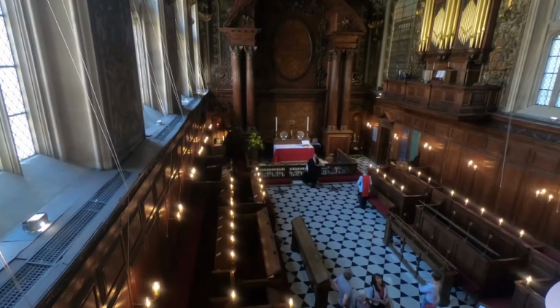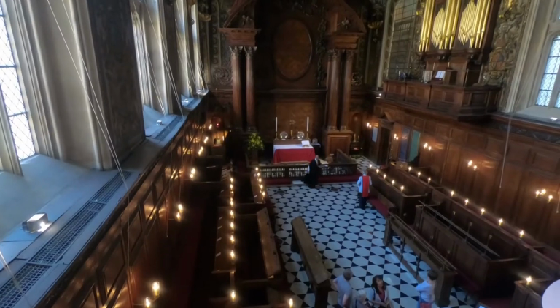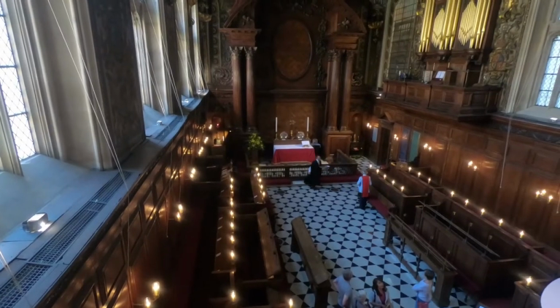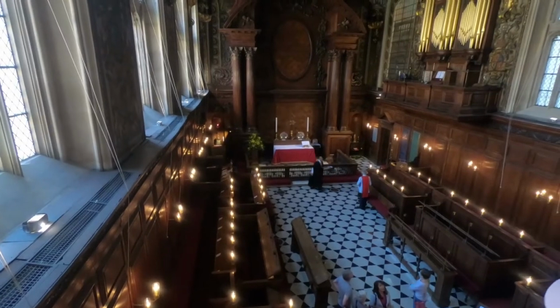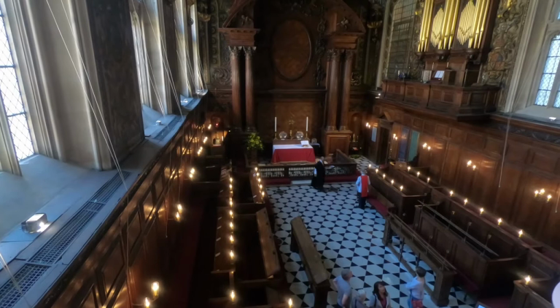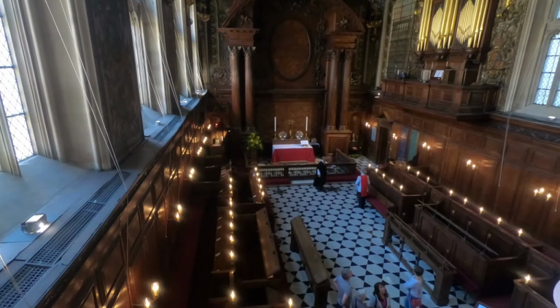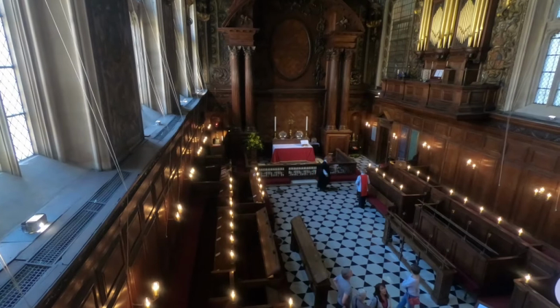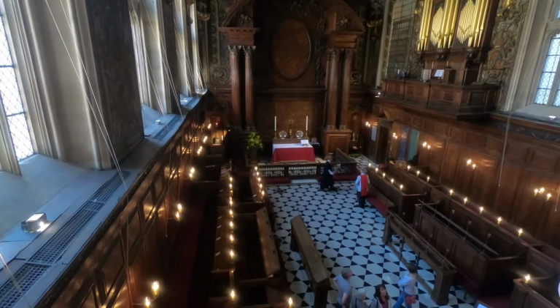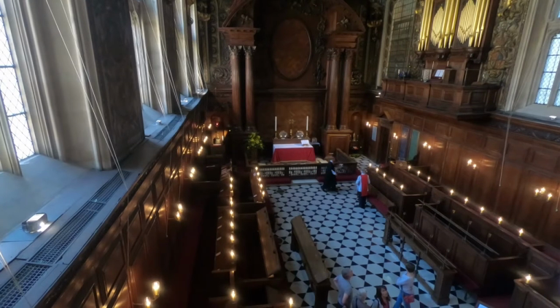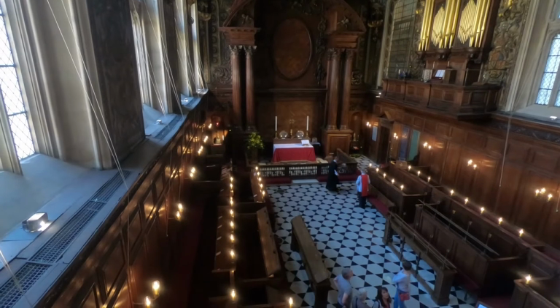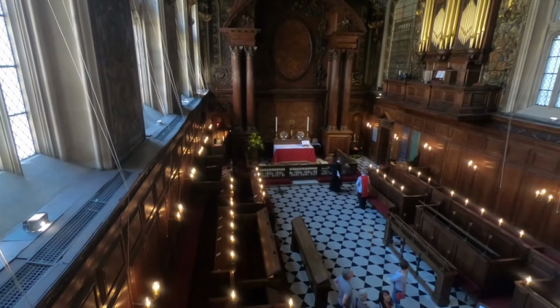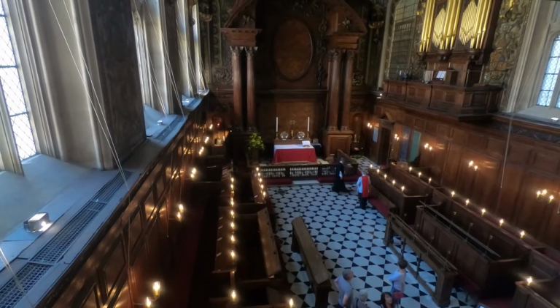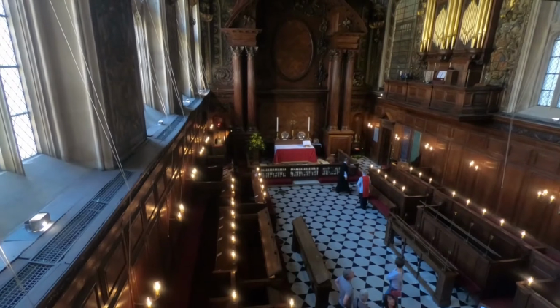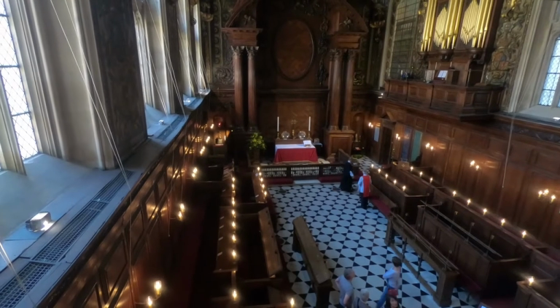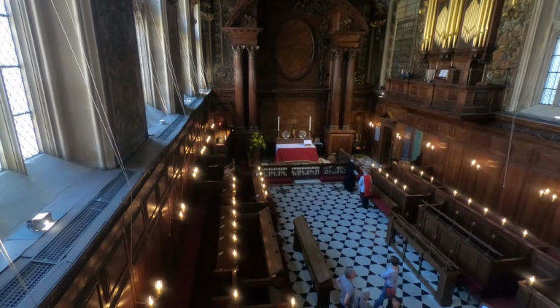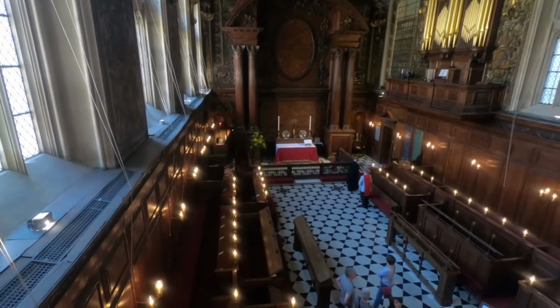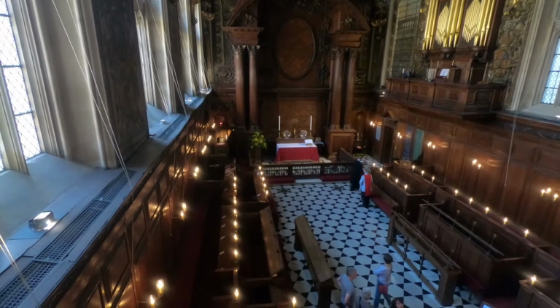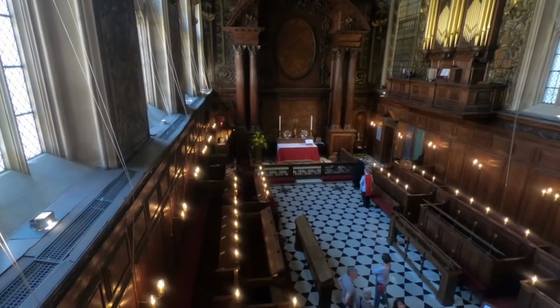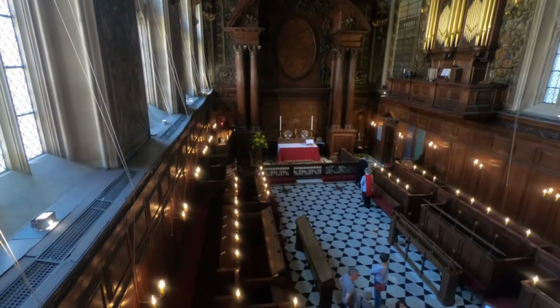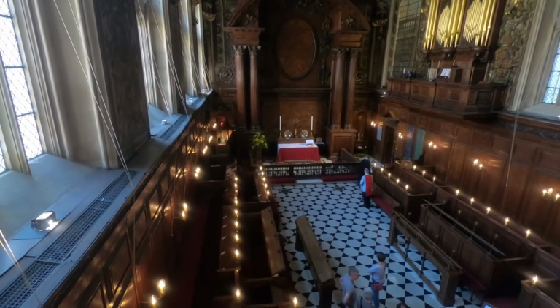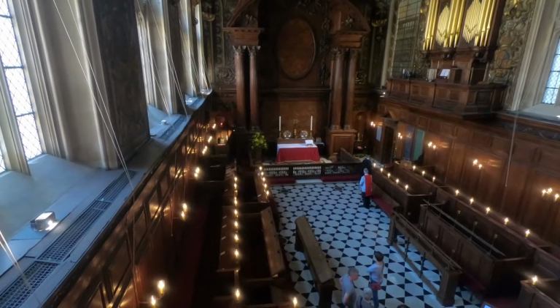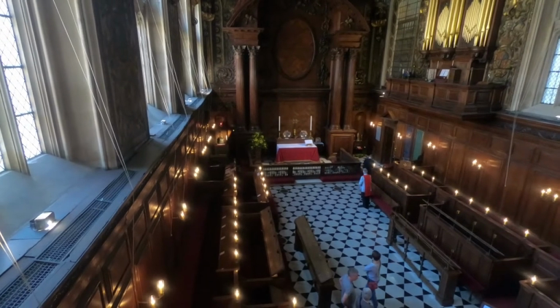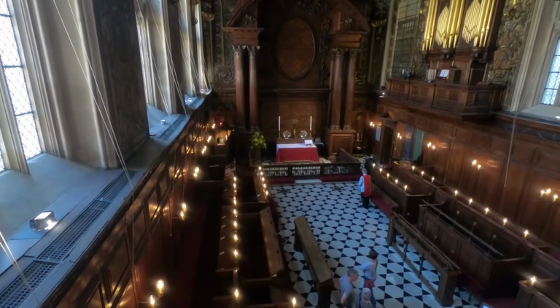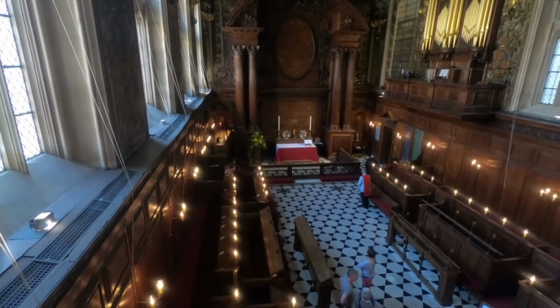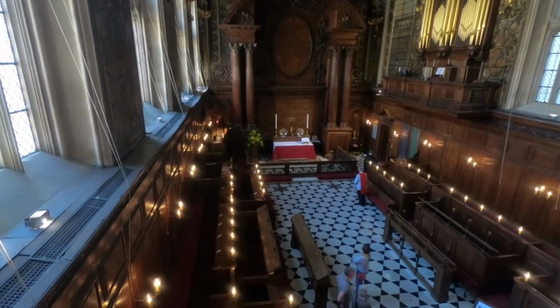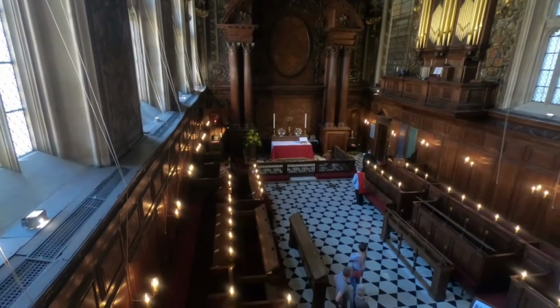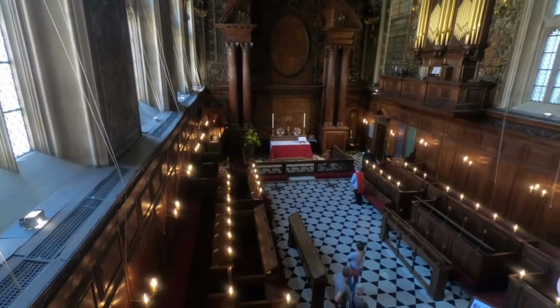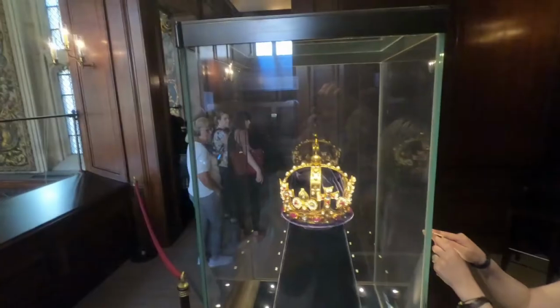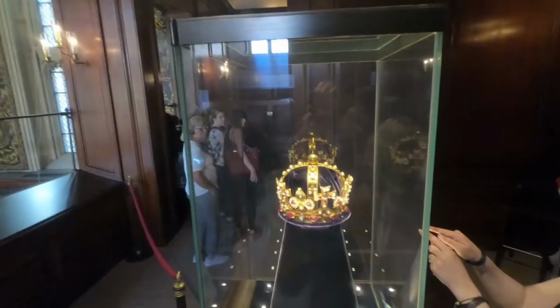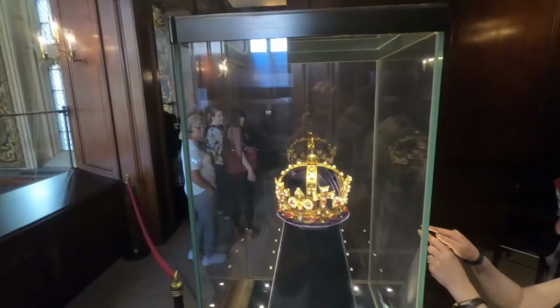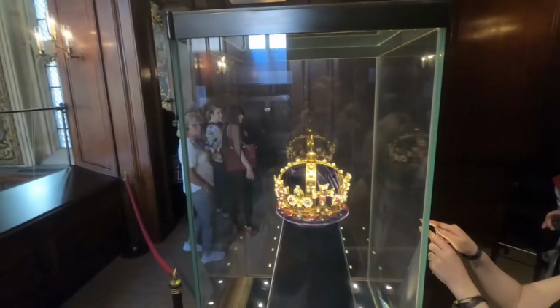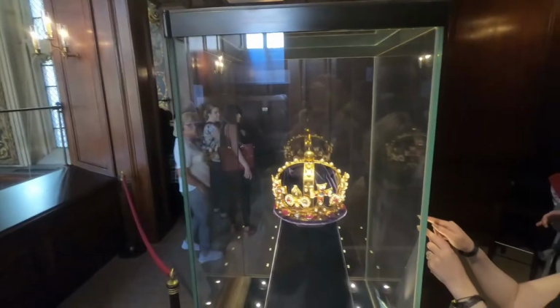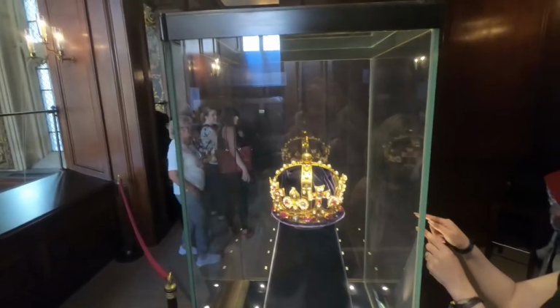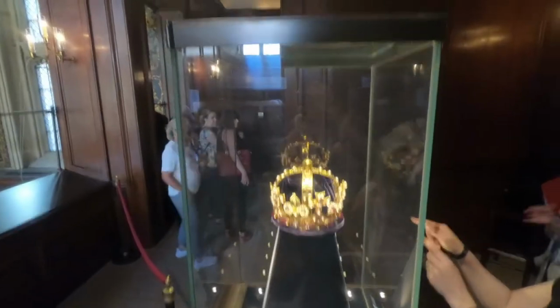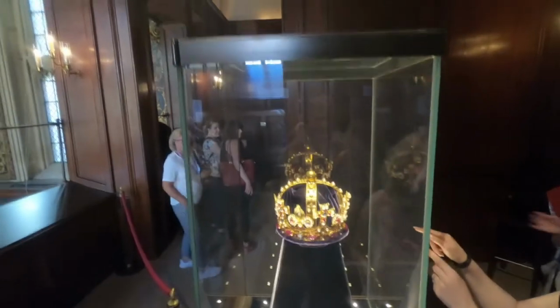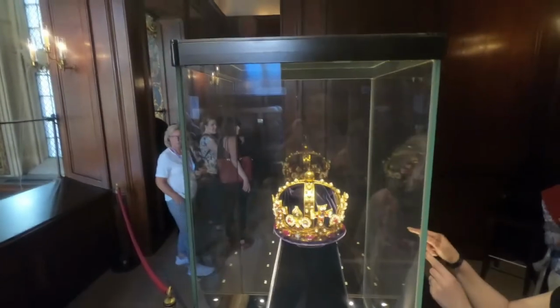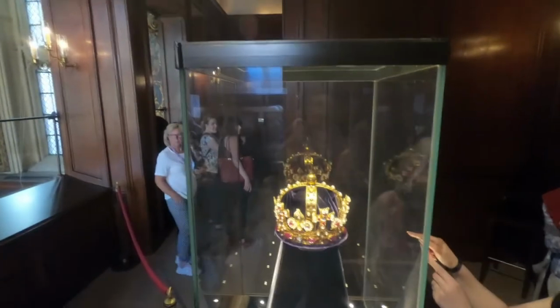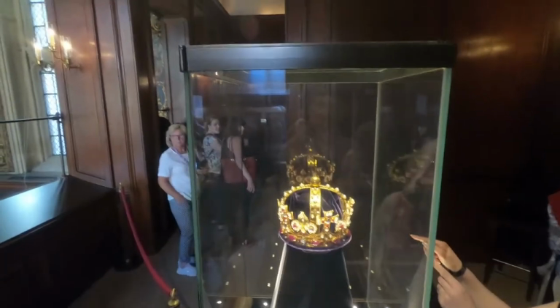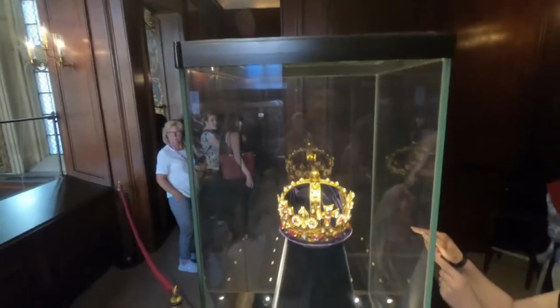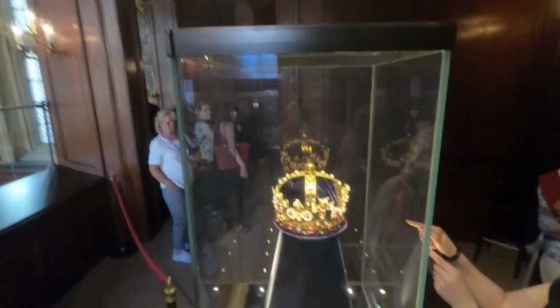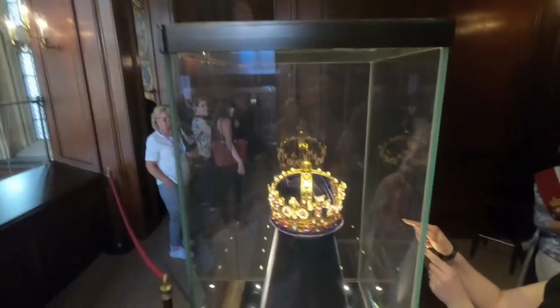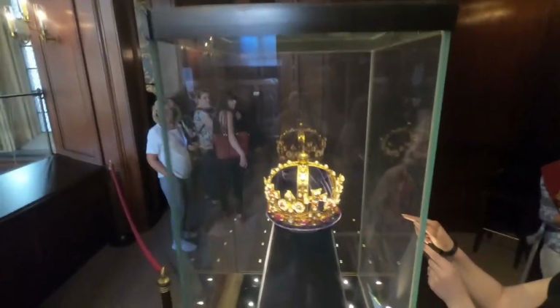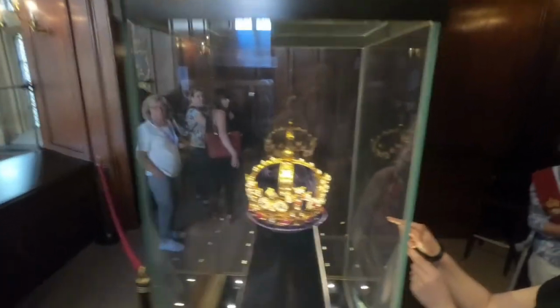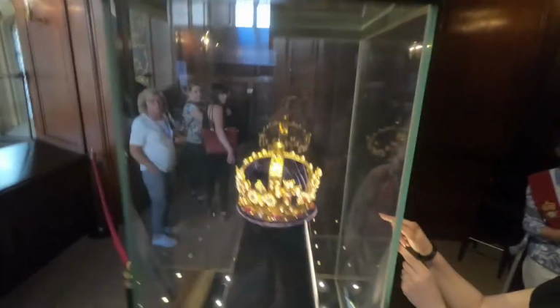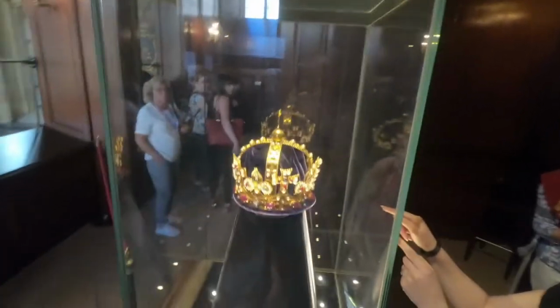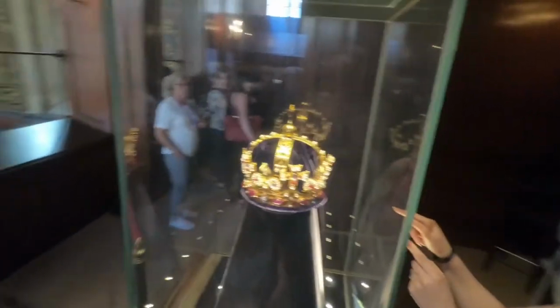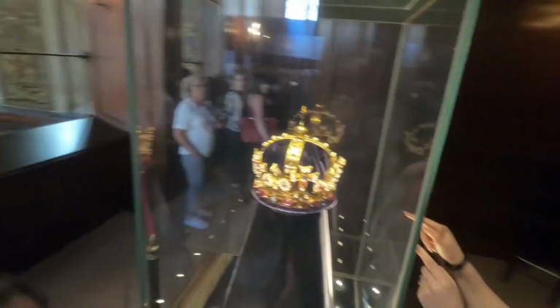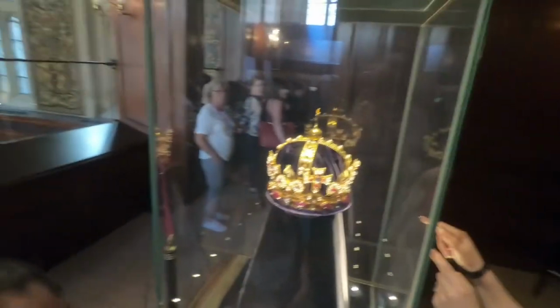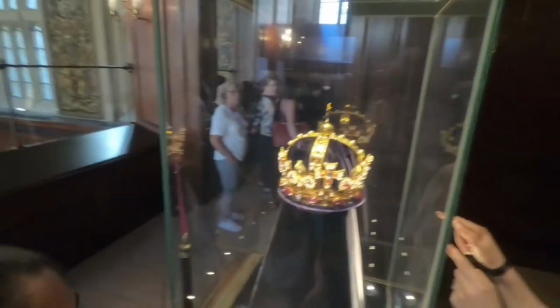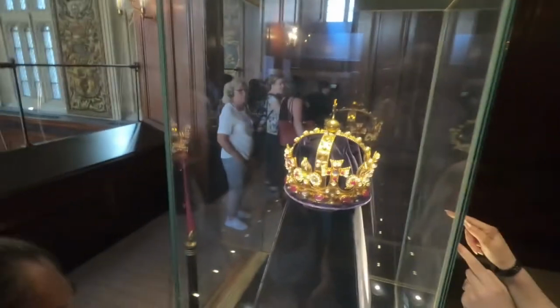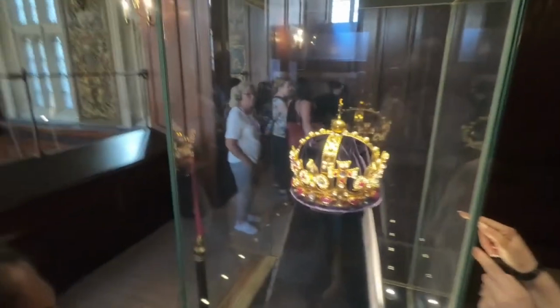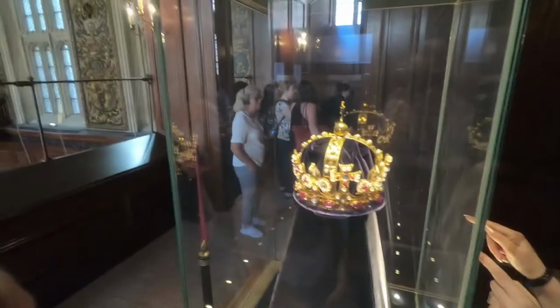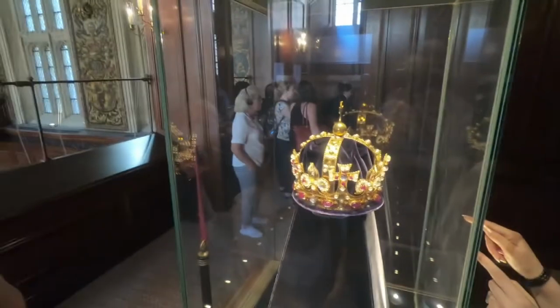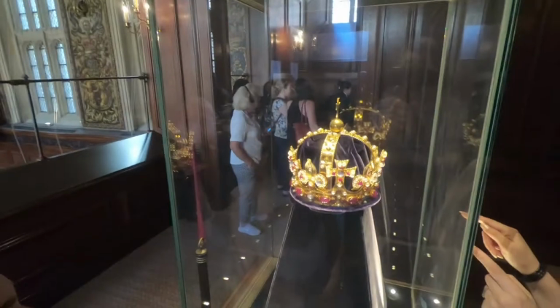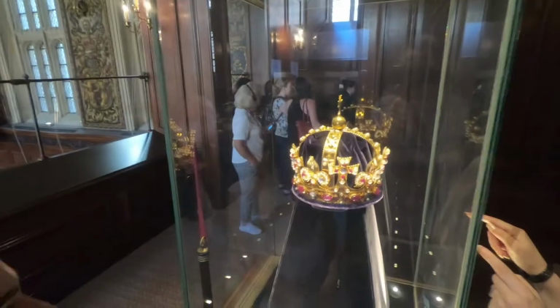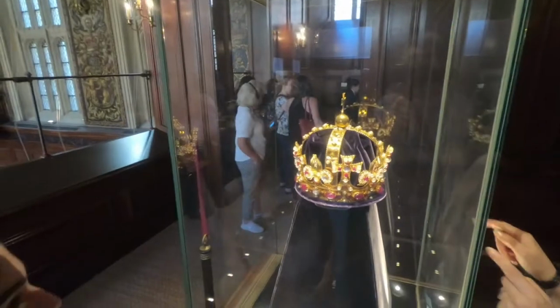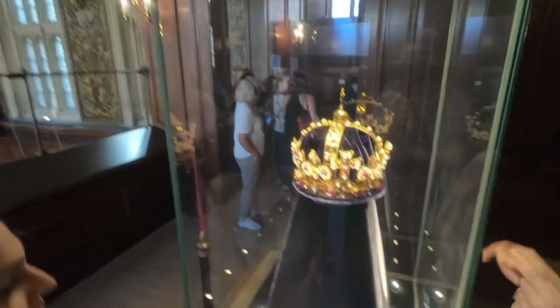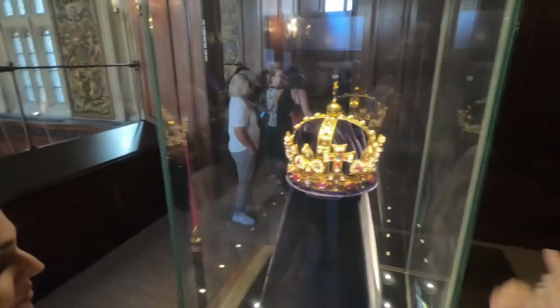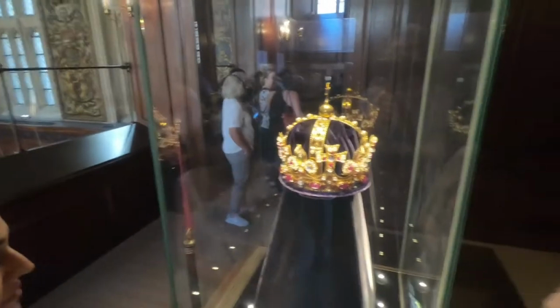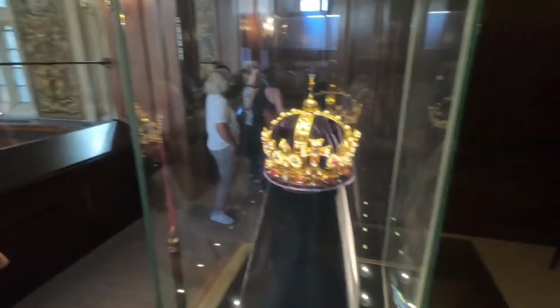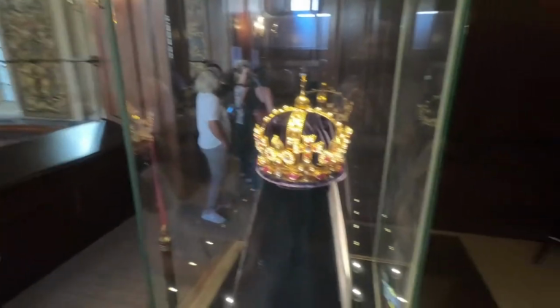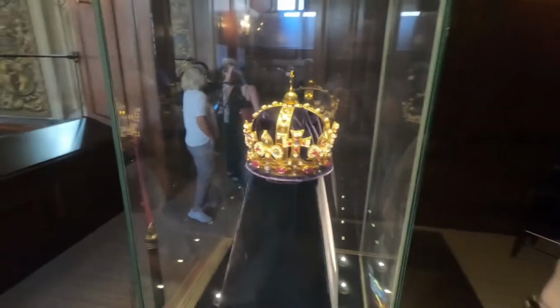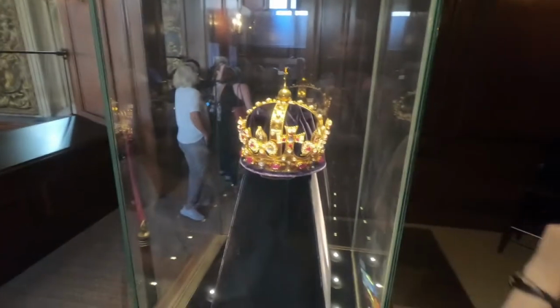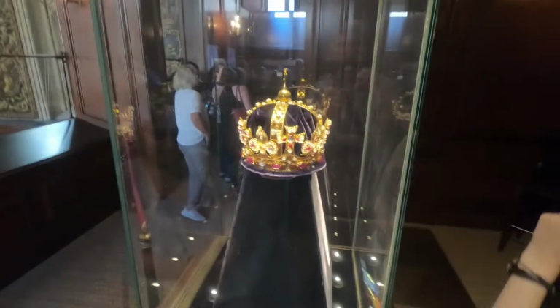The Palace Chapel. And this is a recreation of Henry VIII's crown.